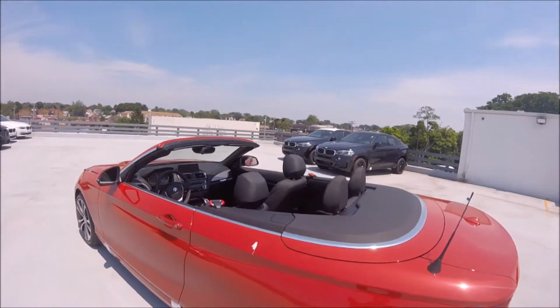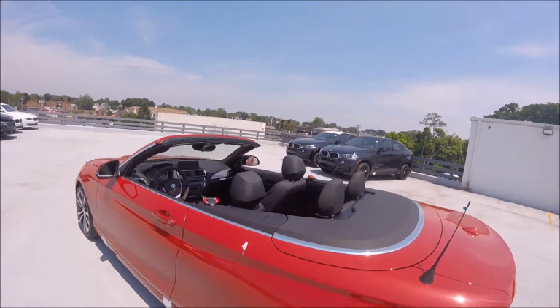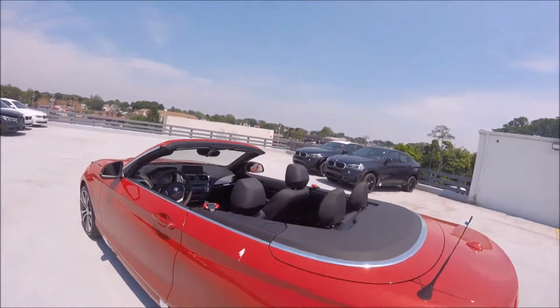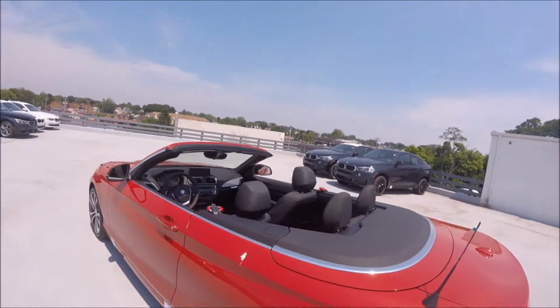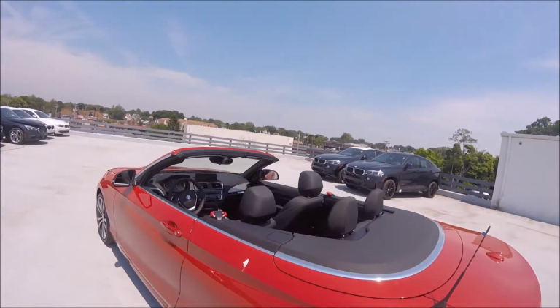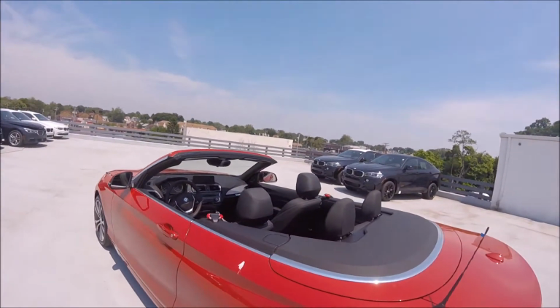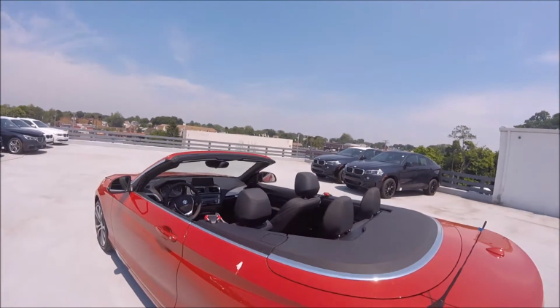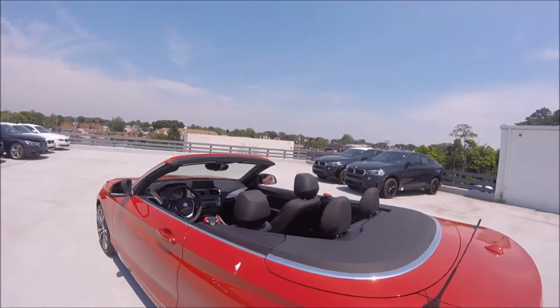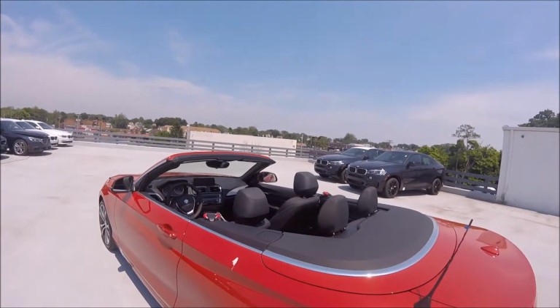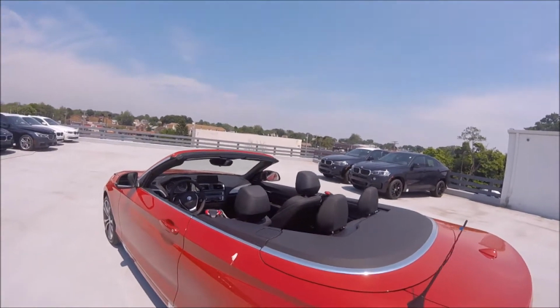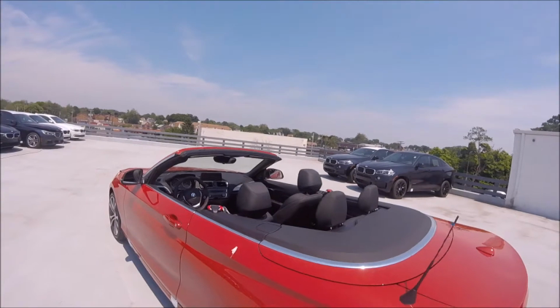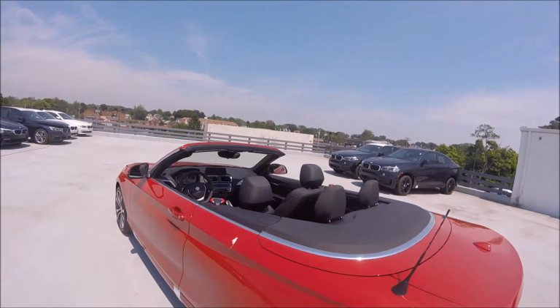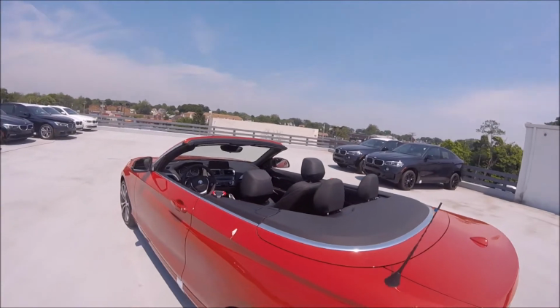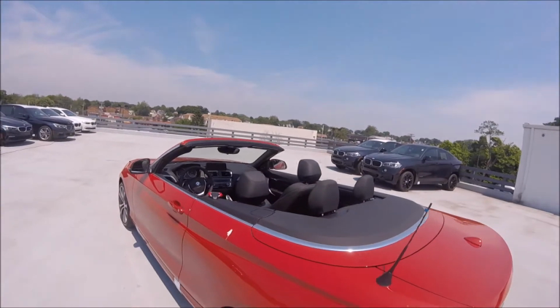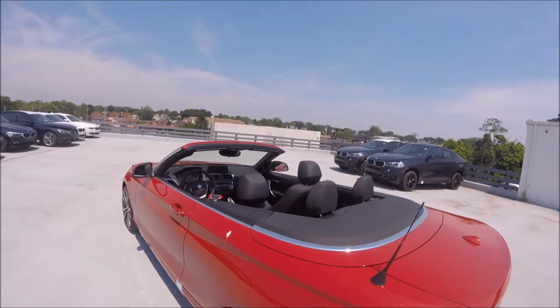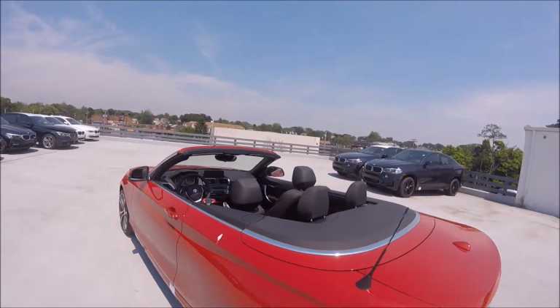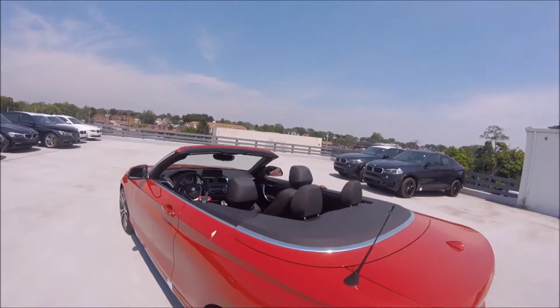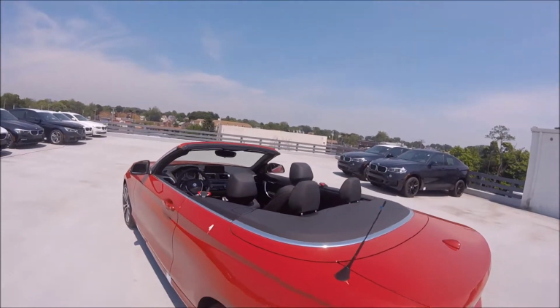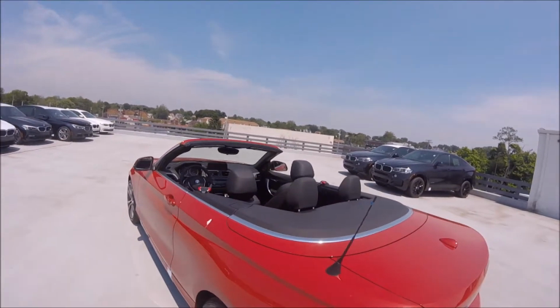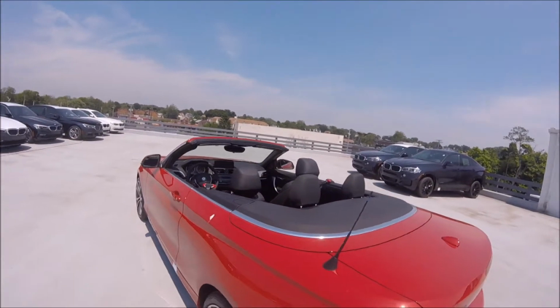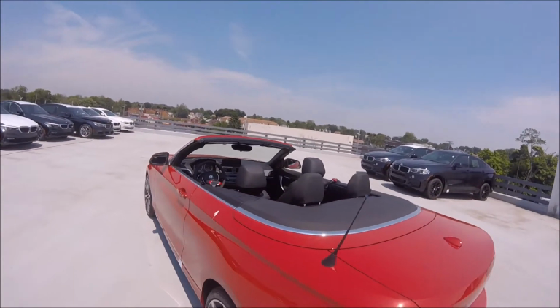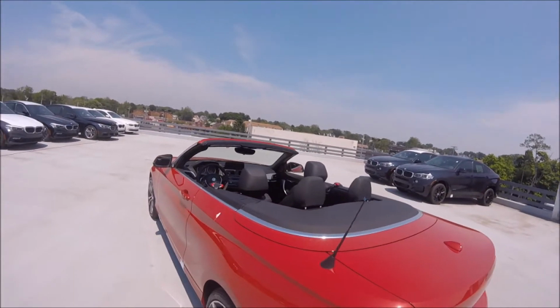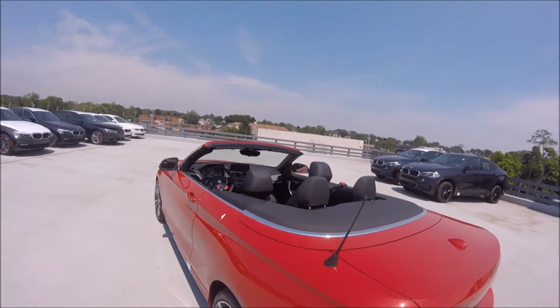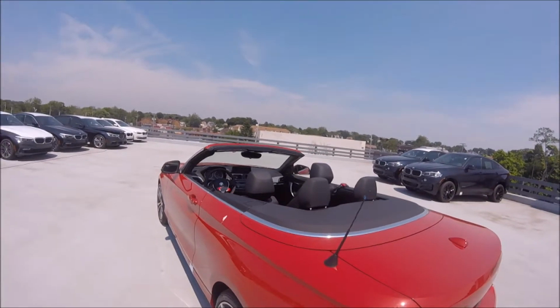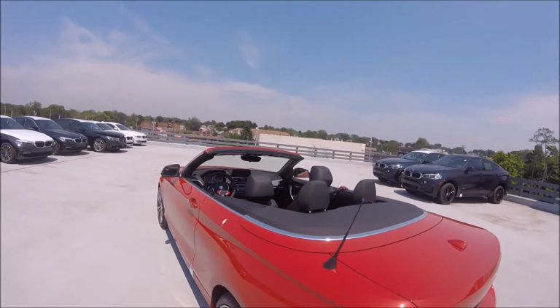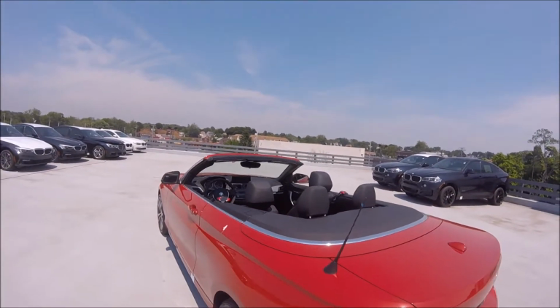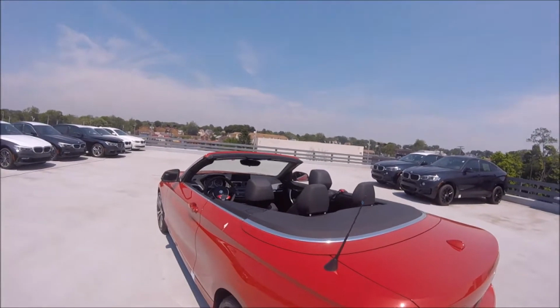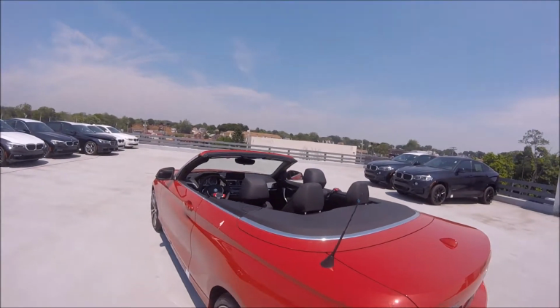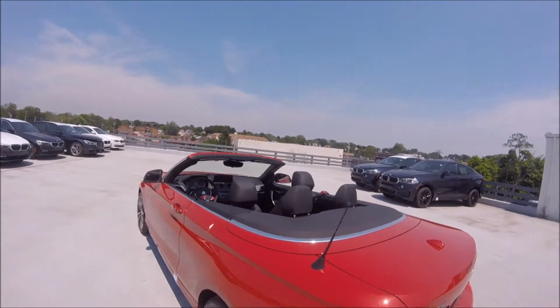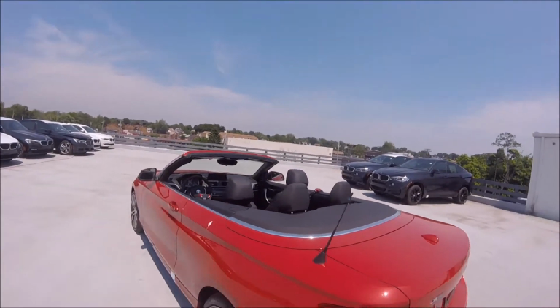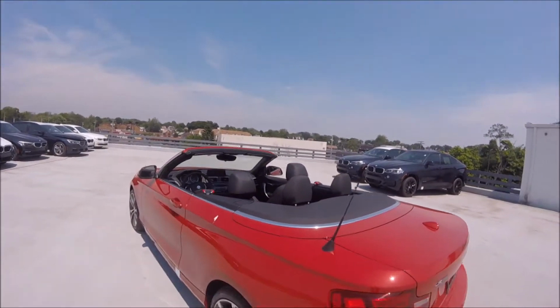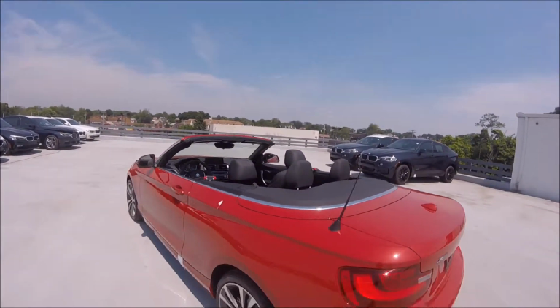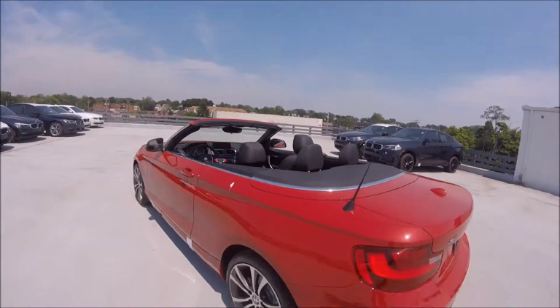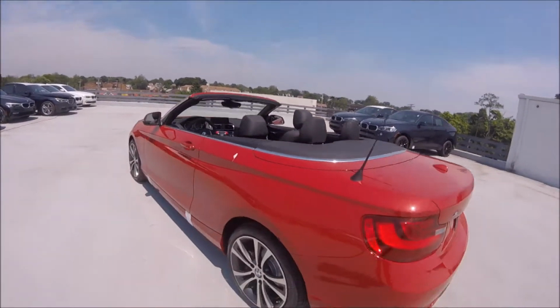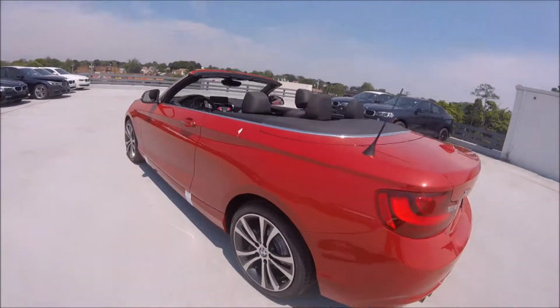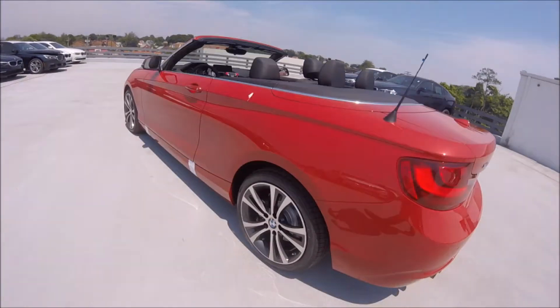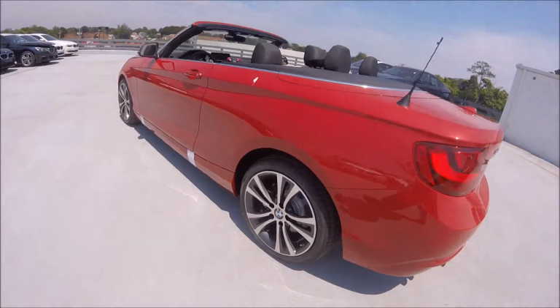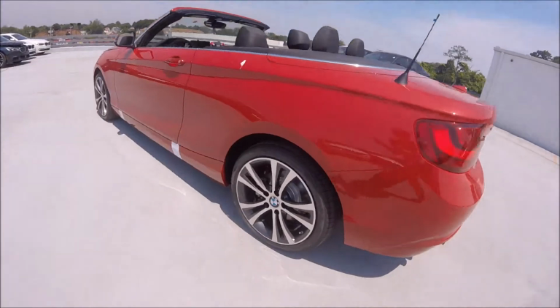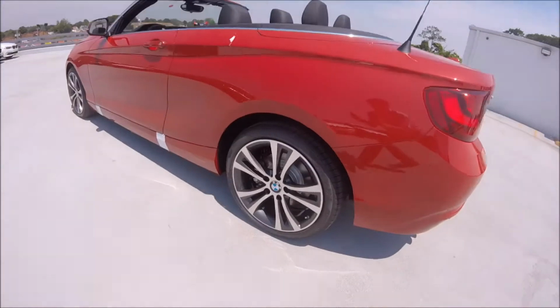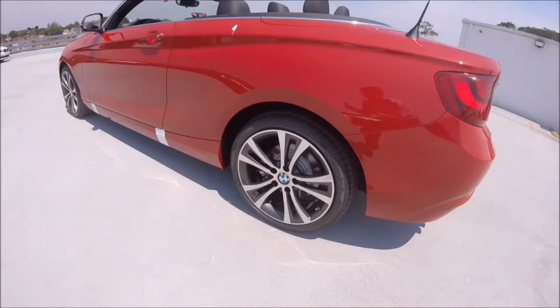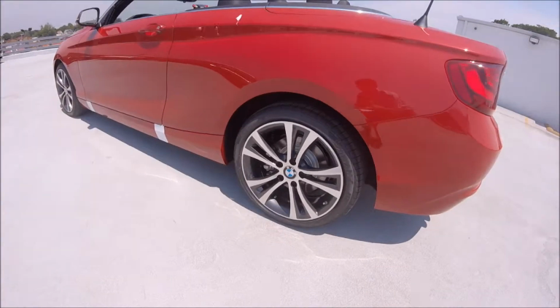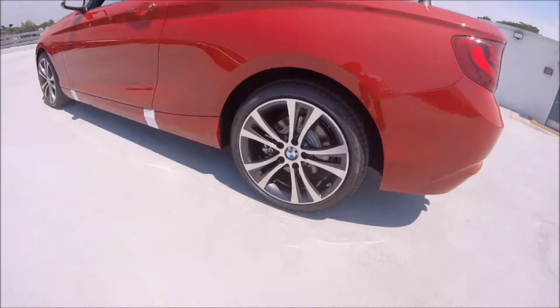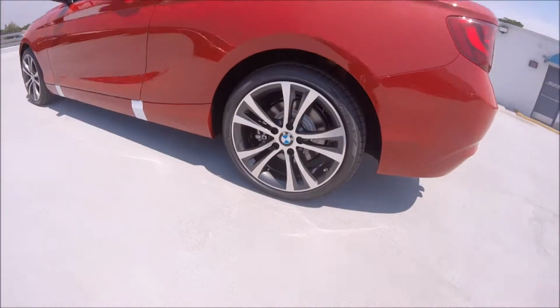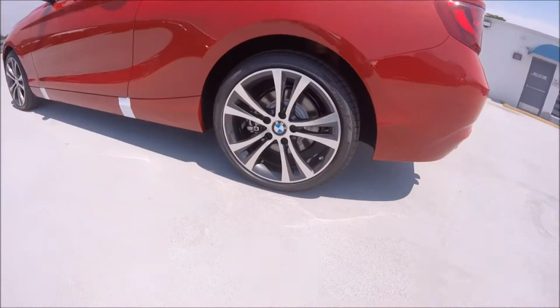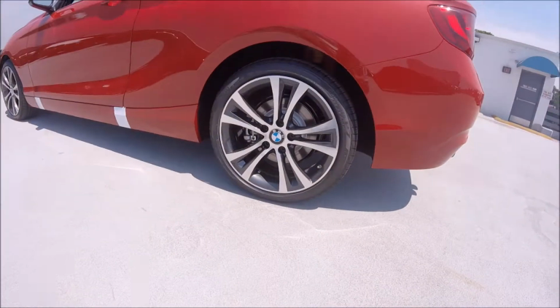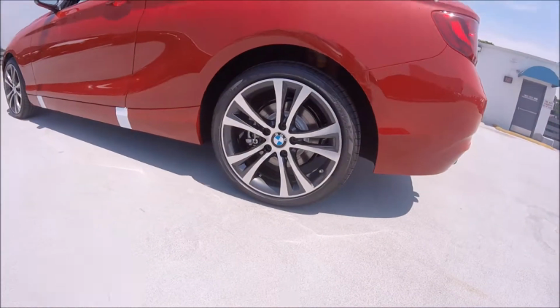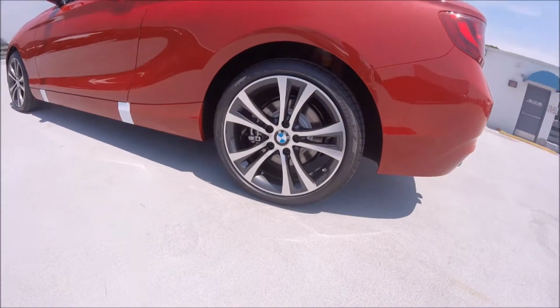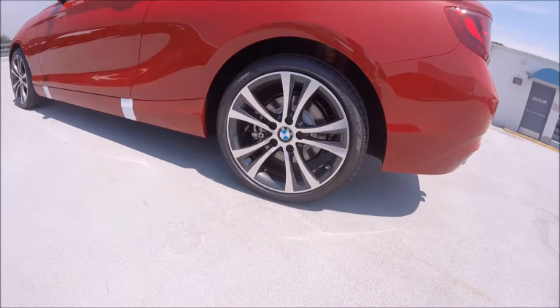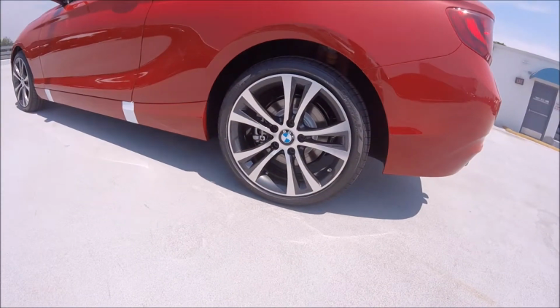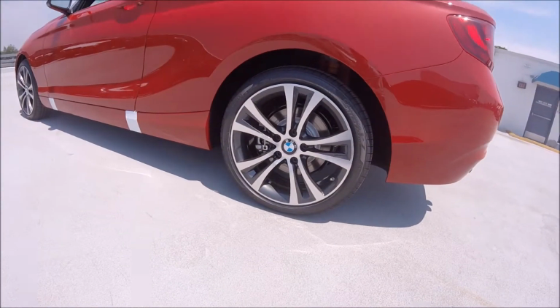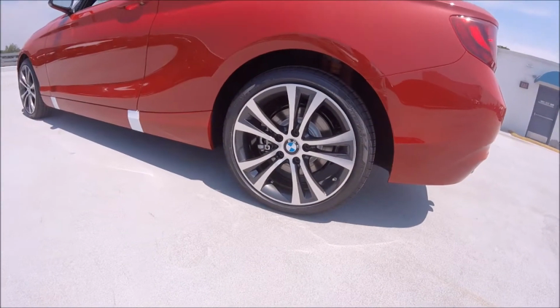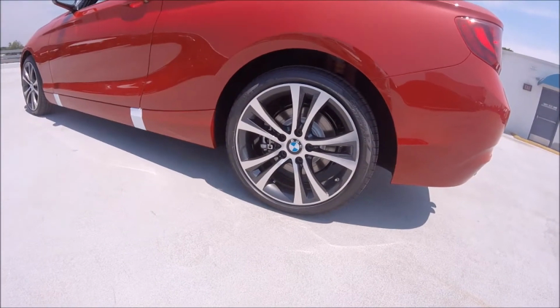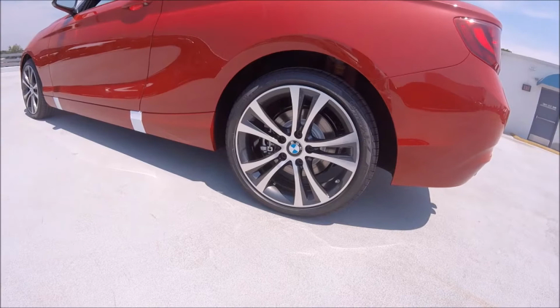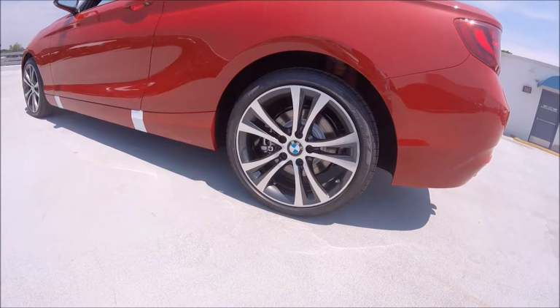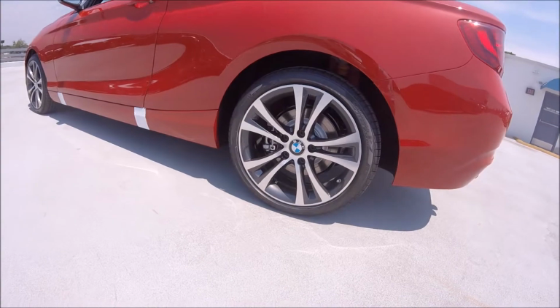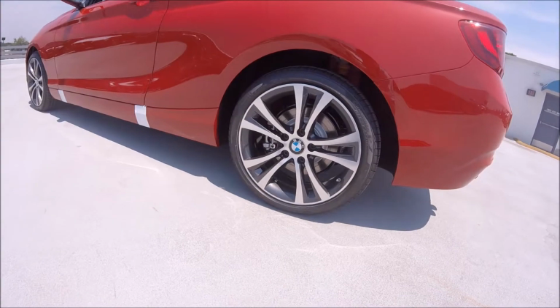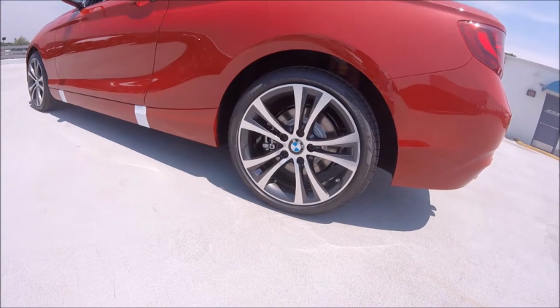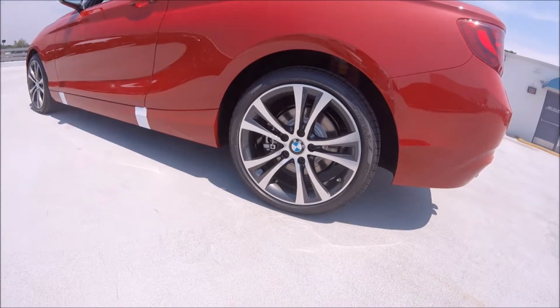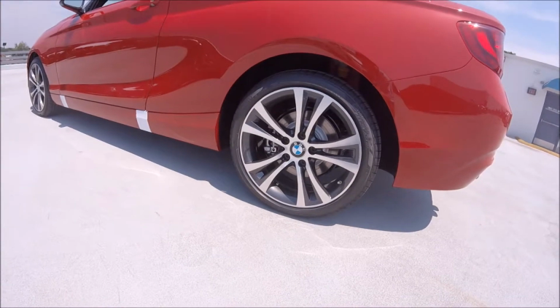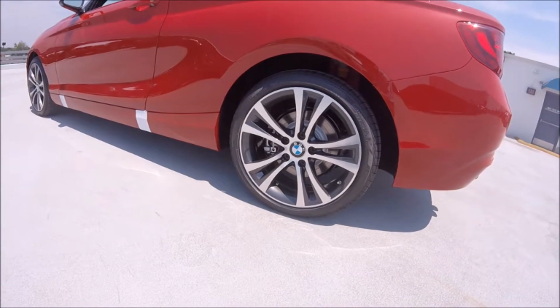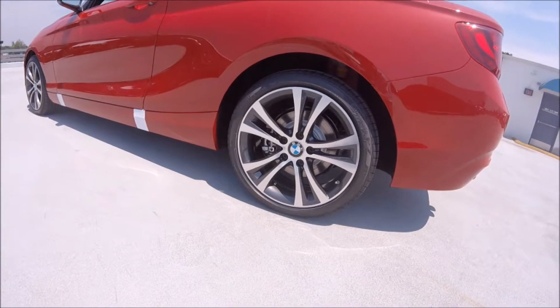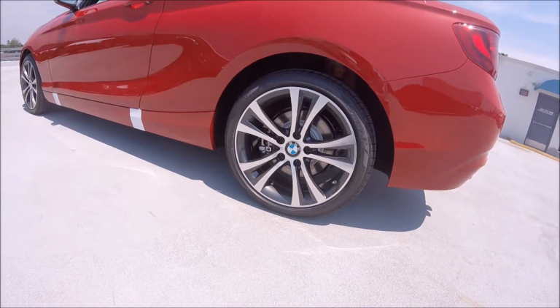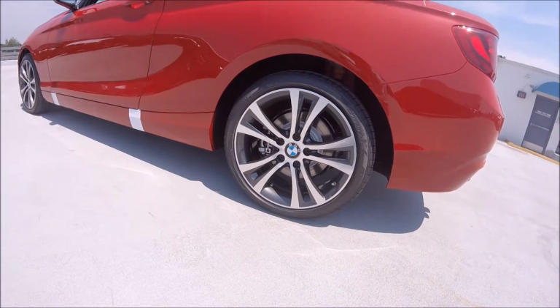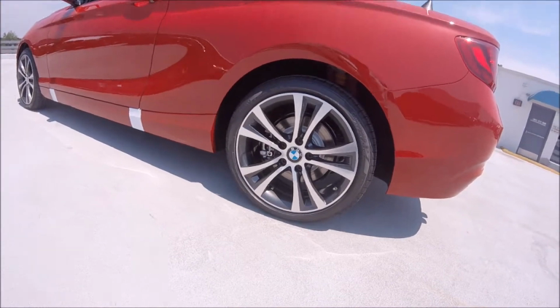Speaking of the convertible roof, it can come down in just under 20 seconds. And on this car, we've got the 18-inch light alloy wheels, which look really nice.